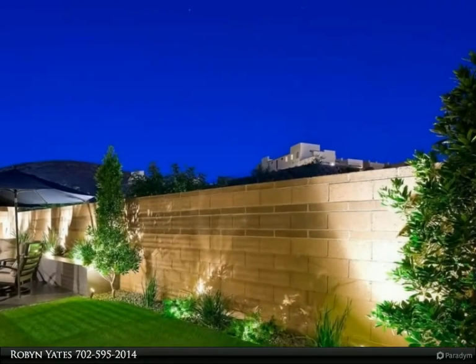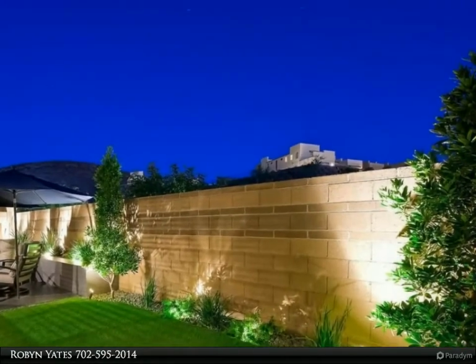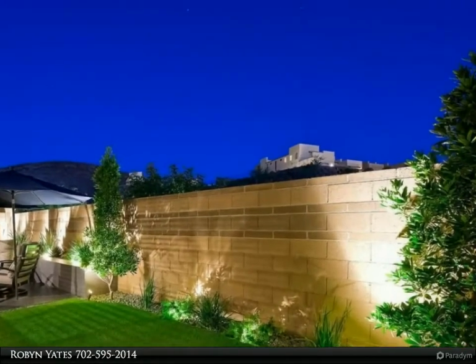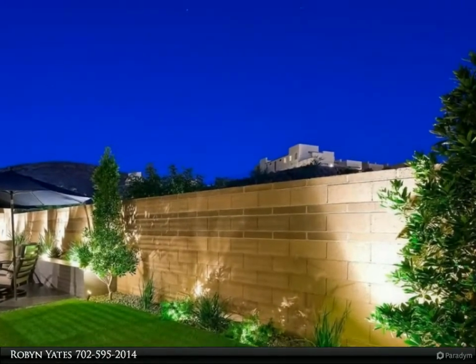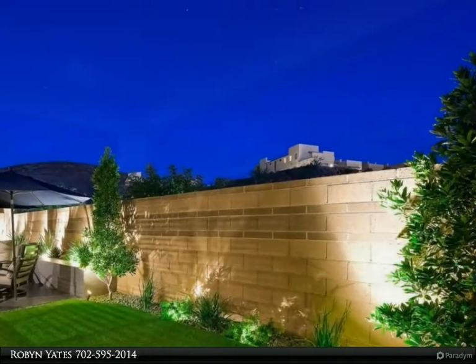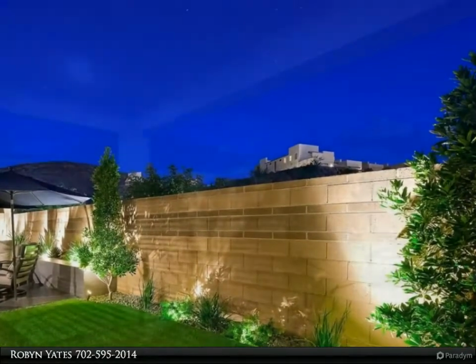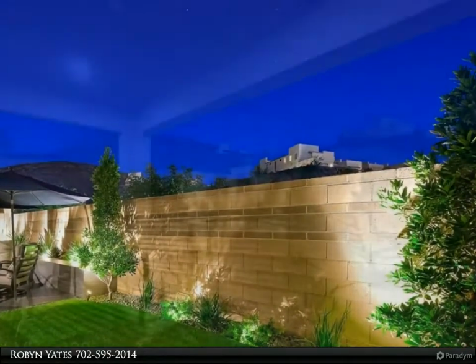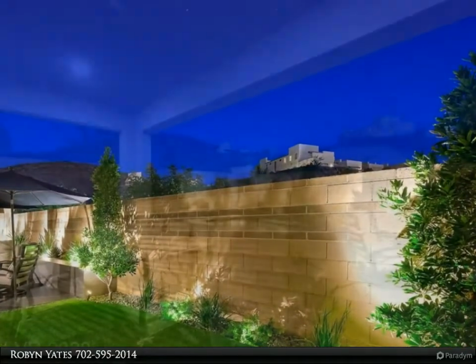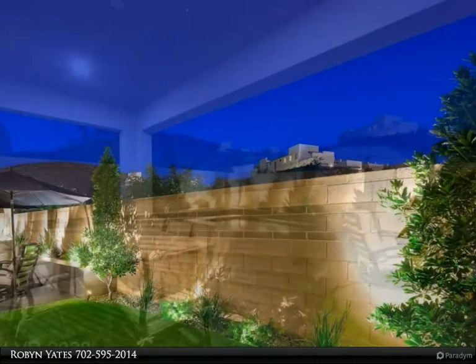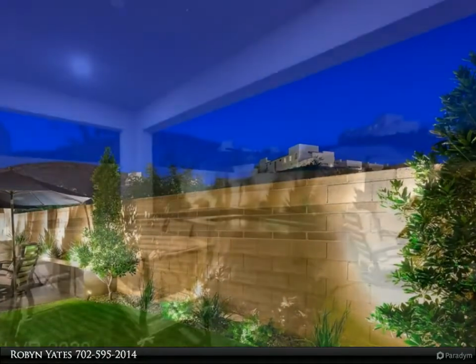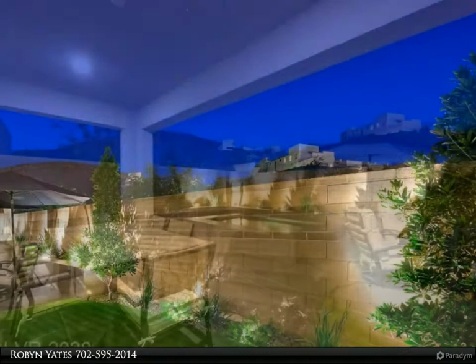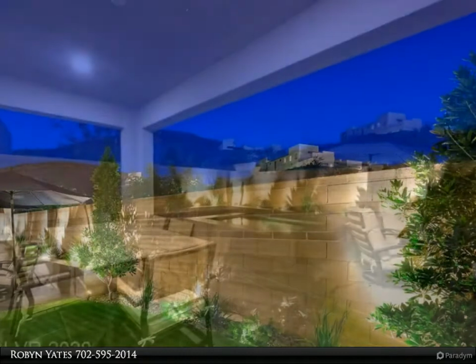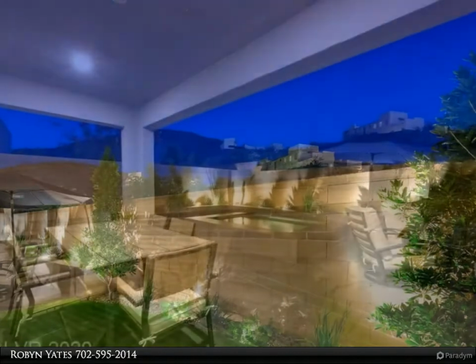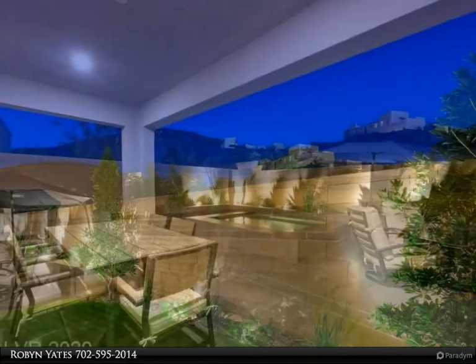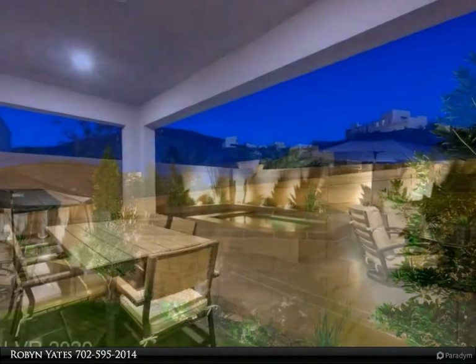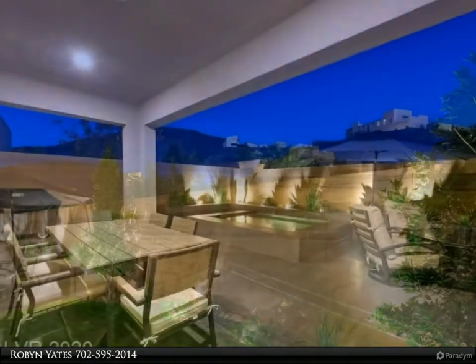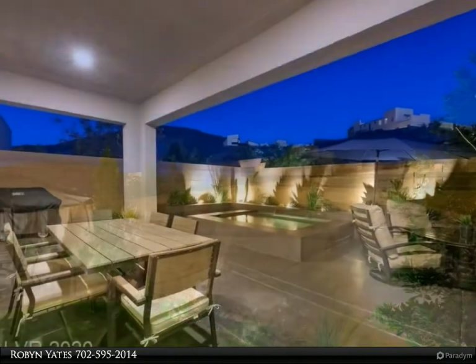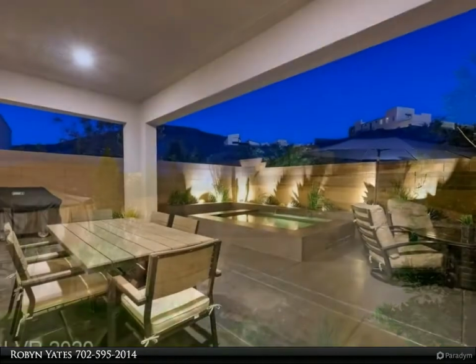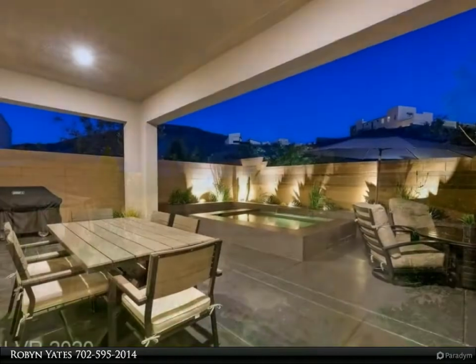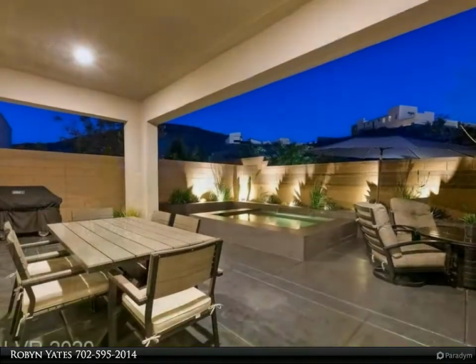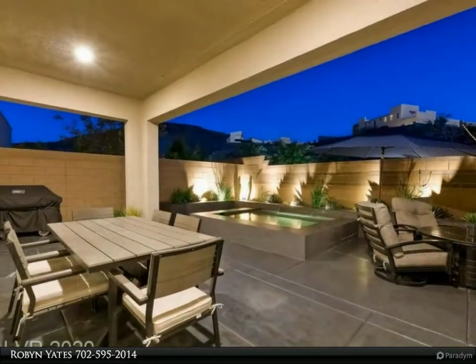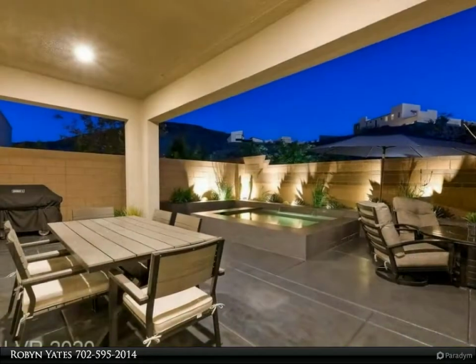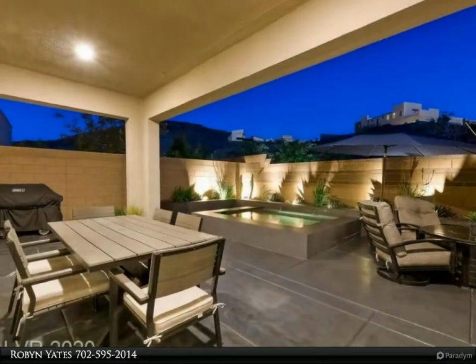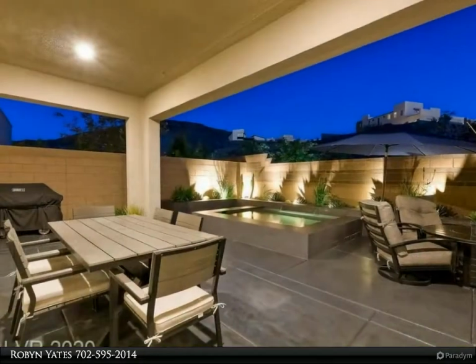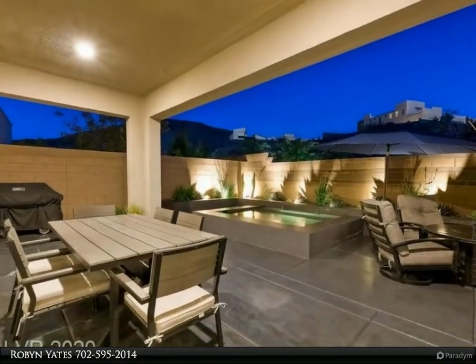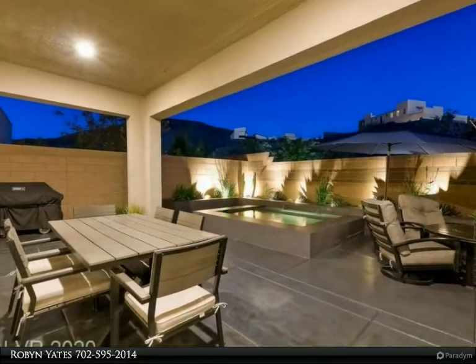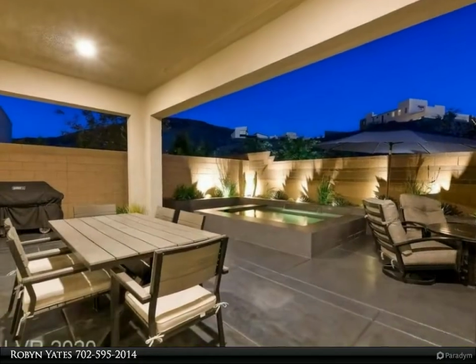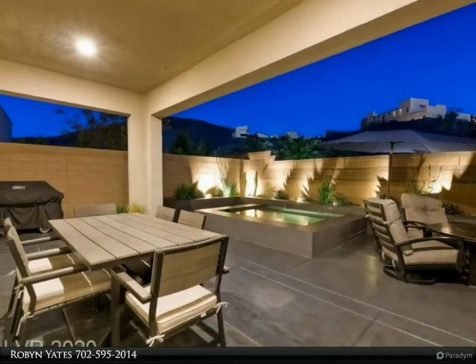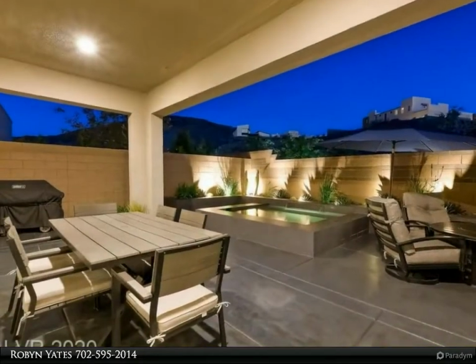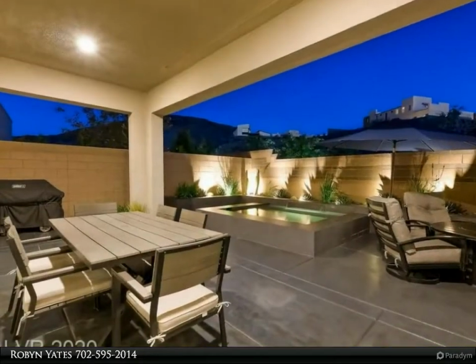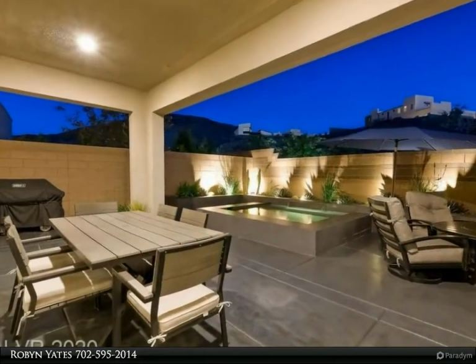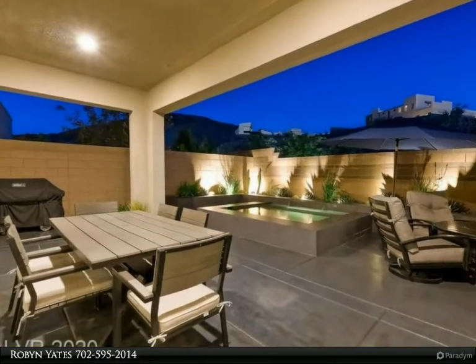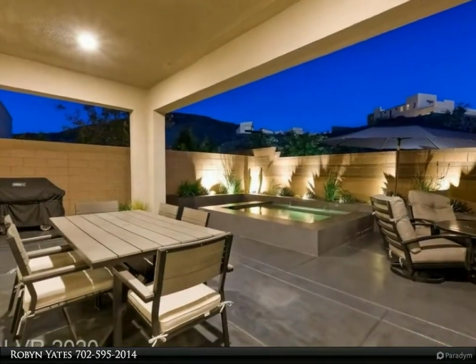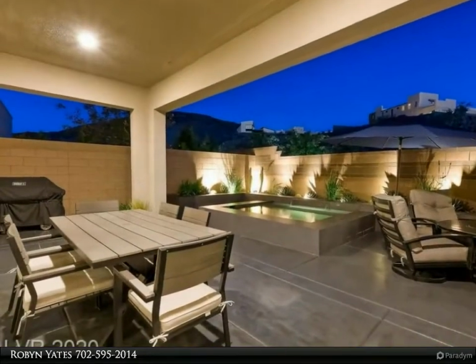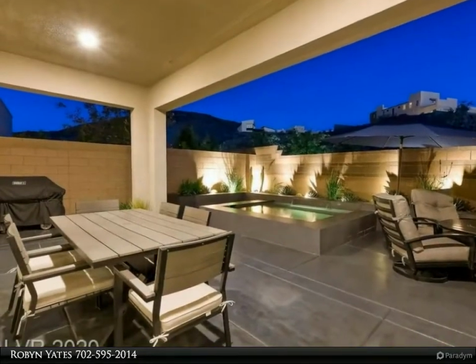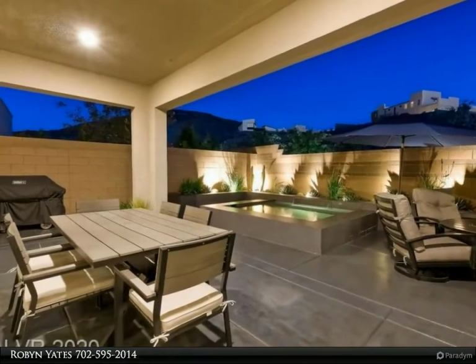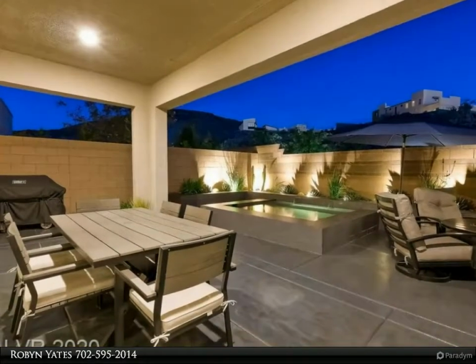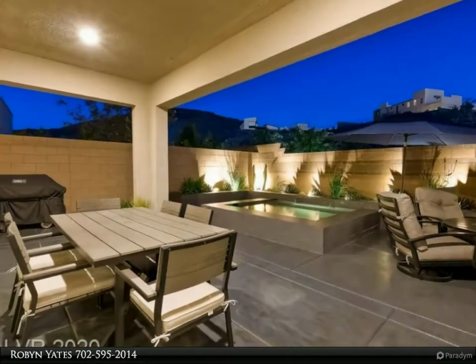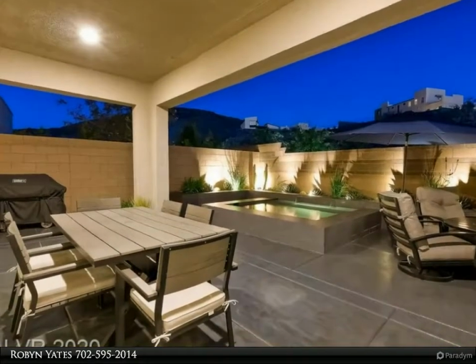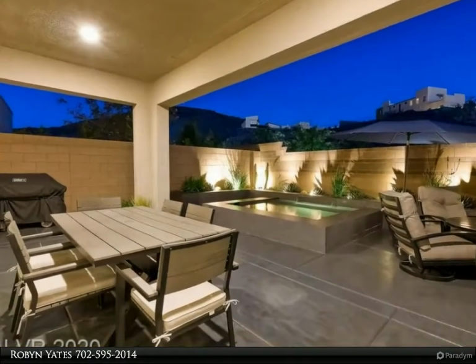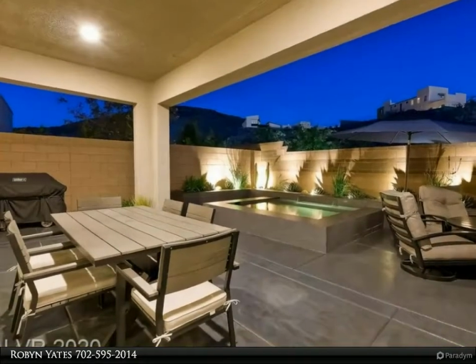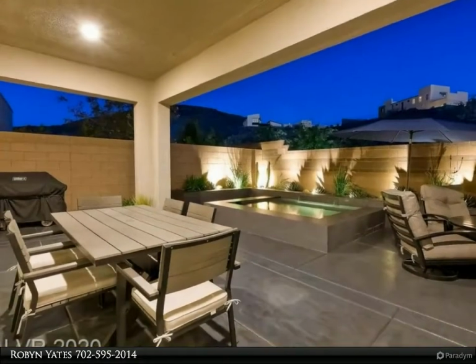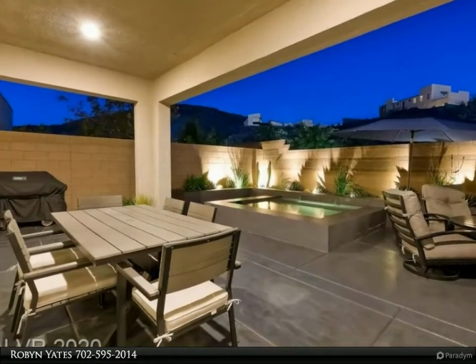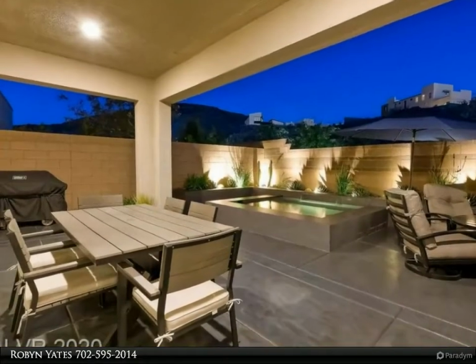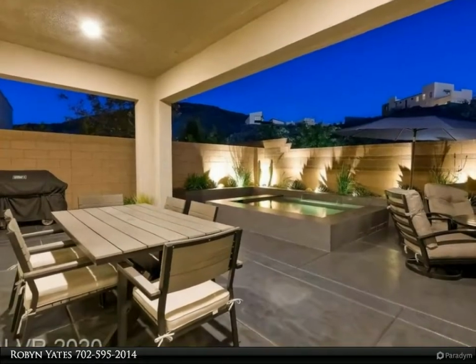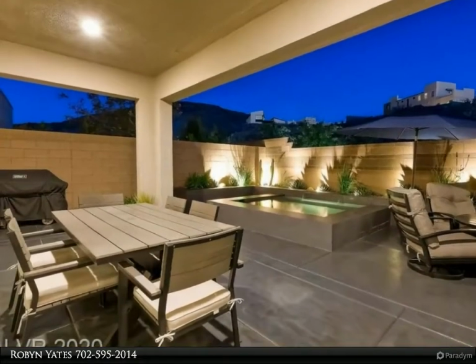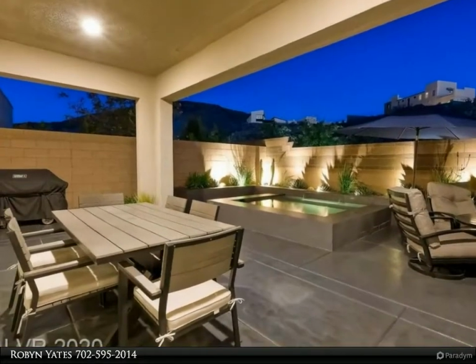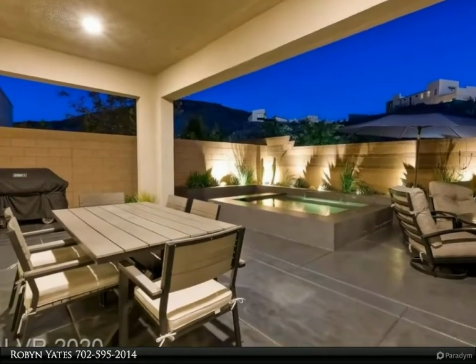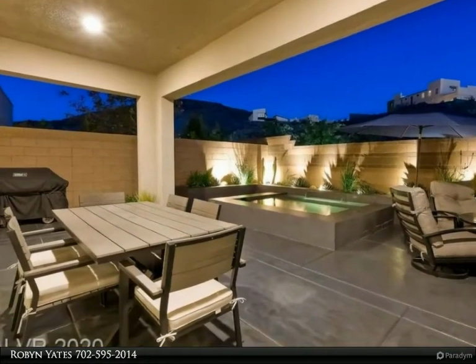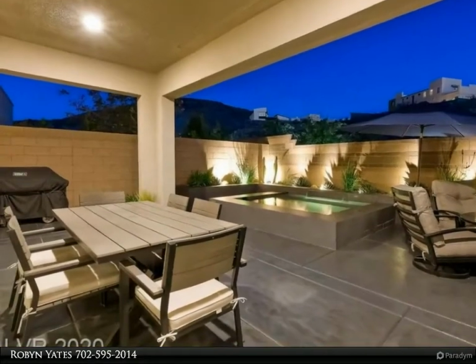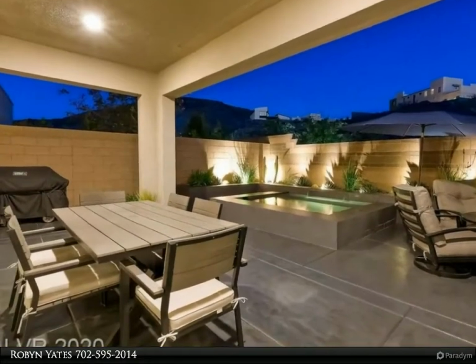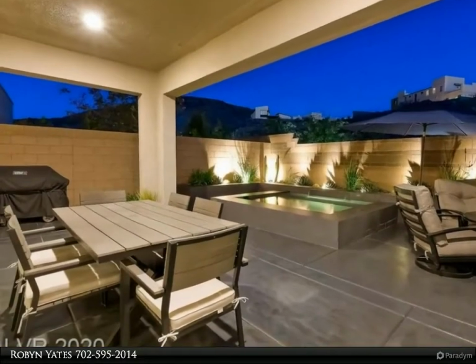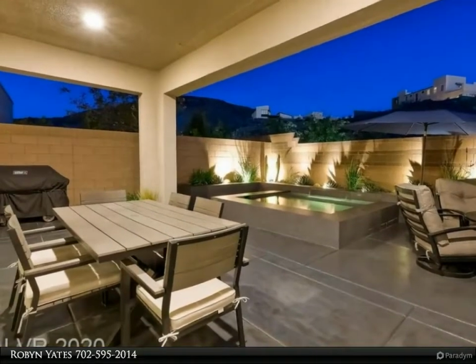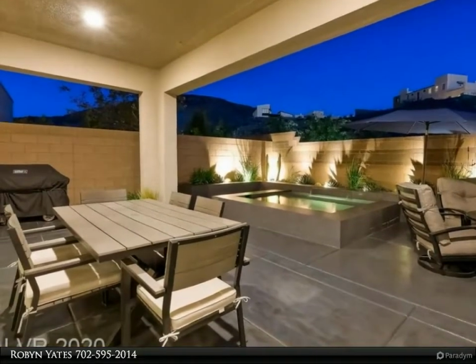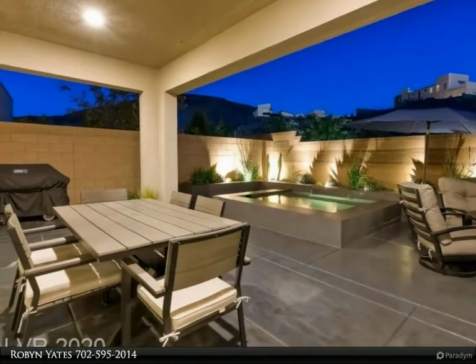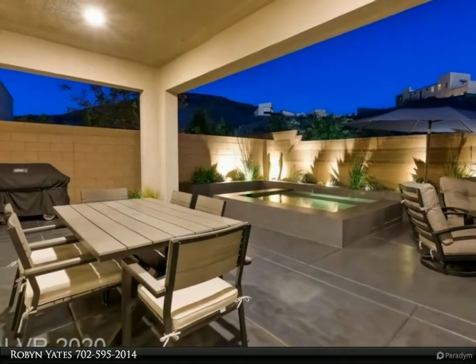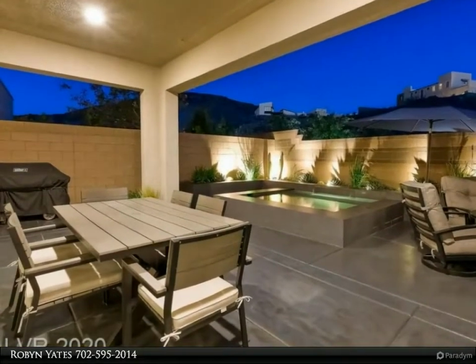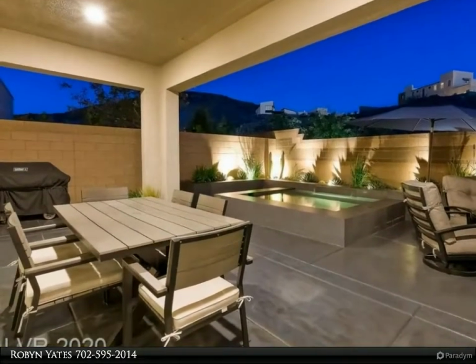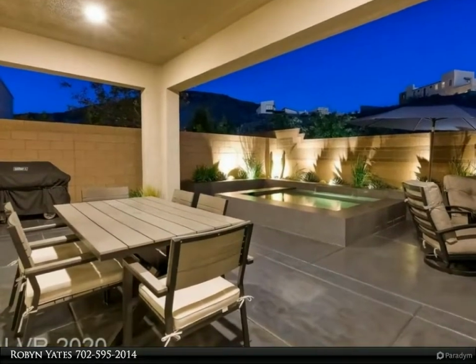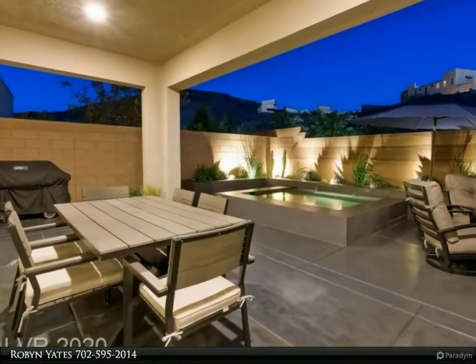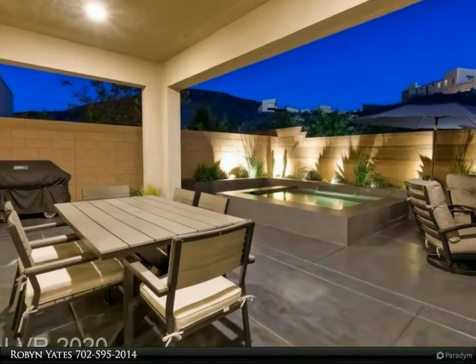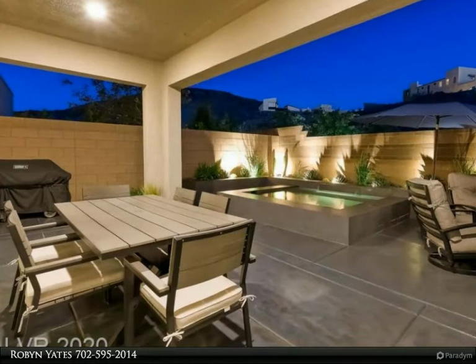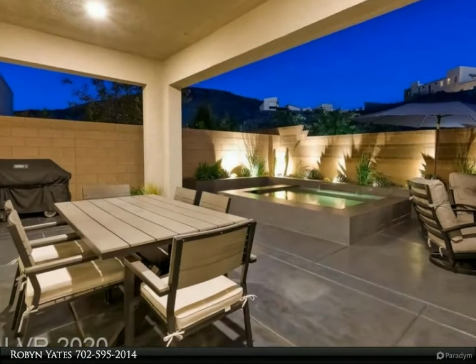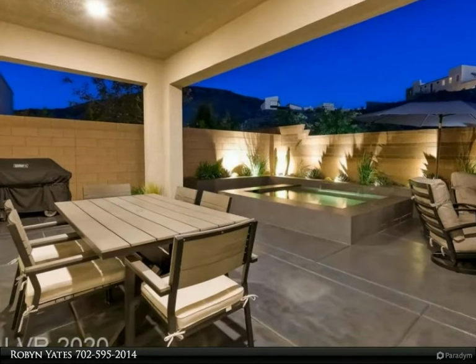Technology is future ready. A commercial-grade network means this home is ready for tomorrow's innovations.